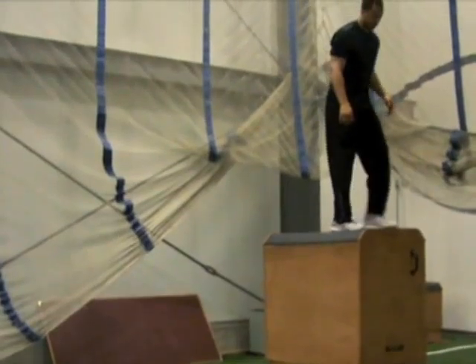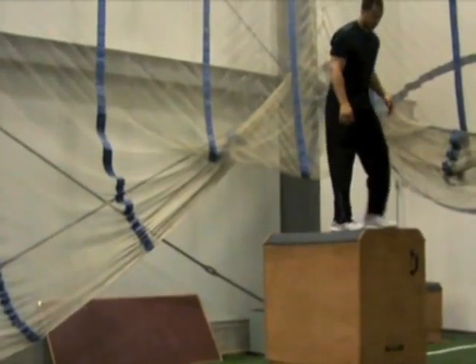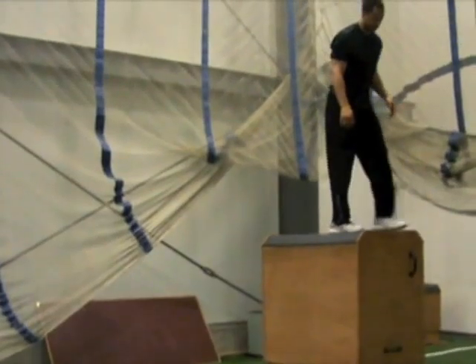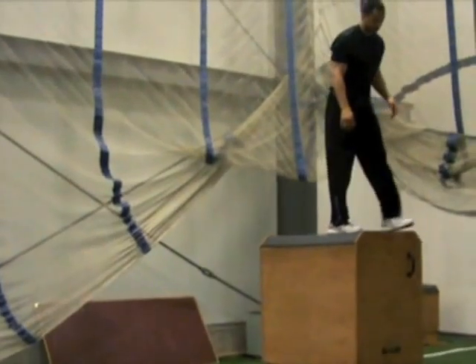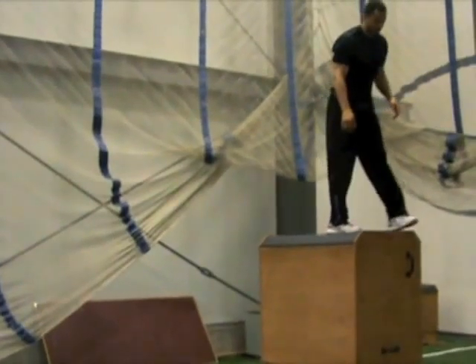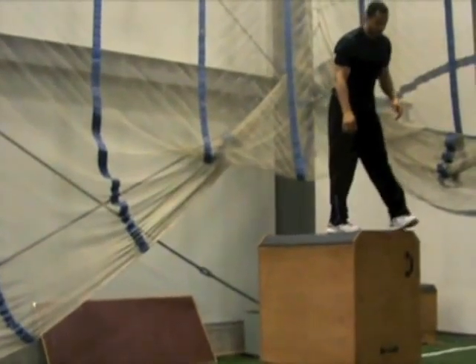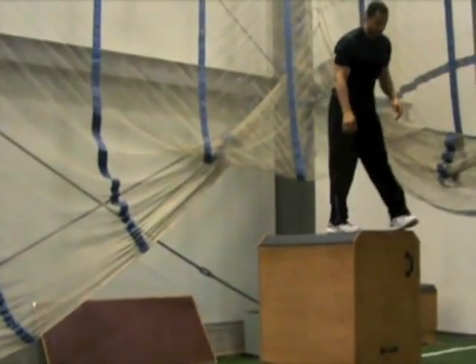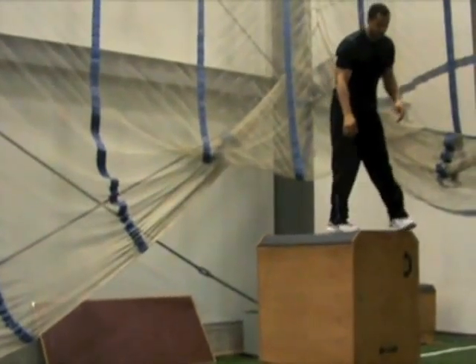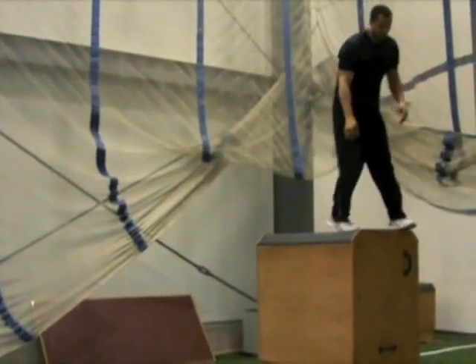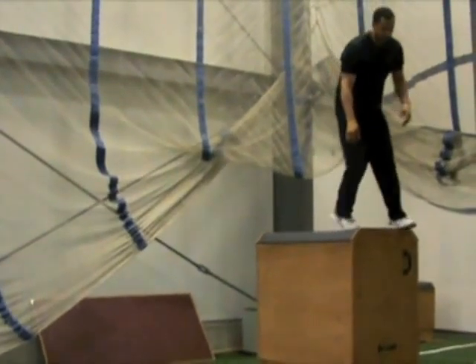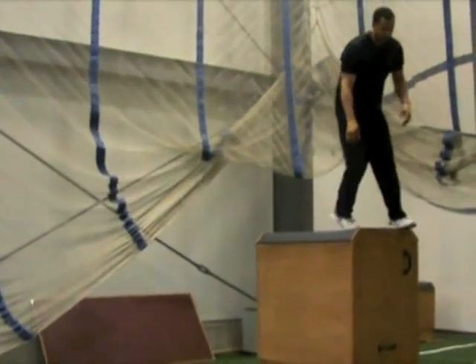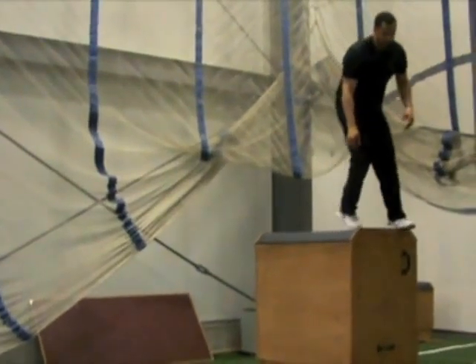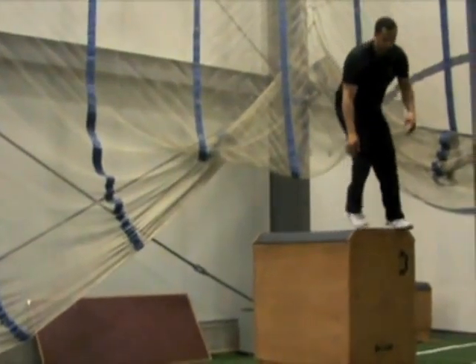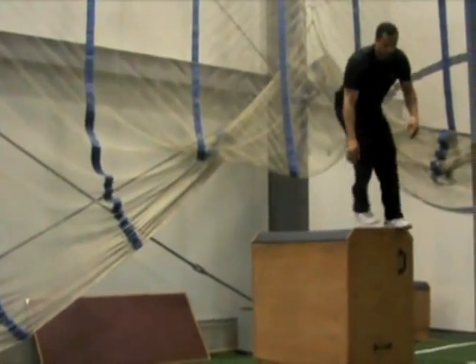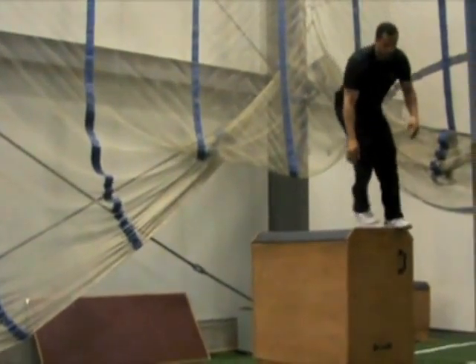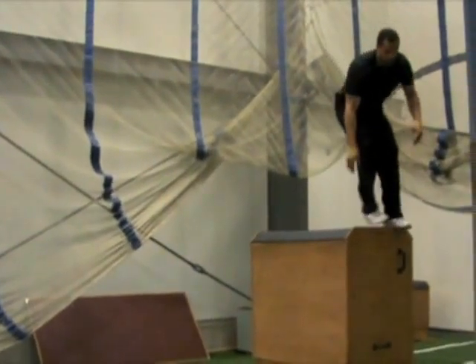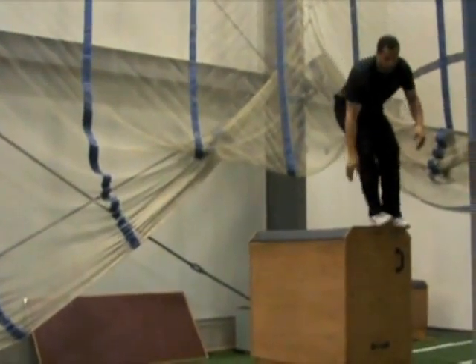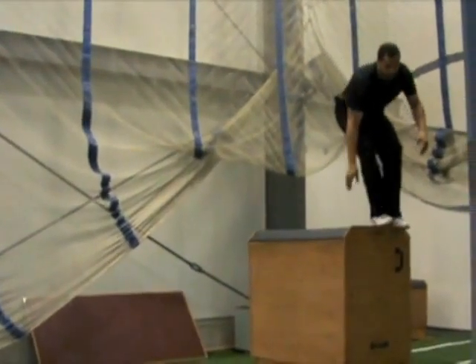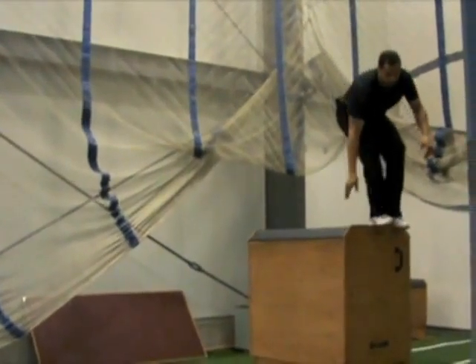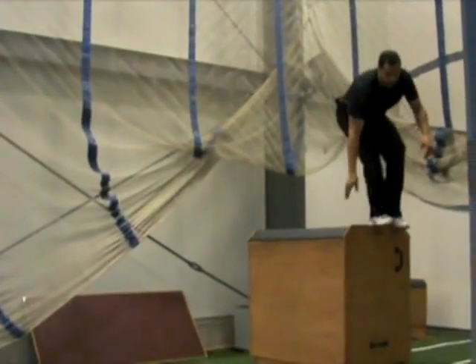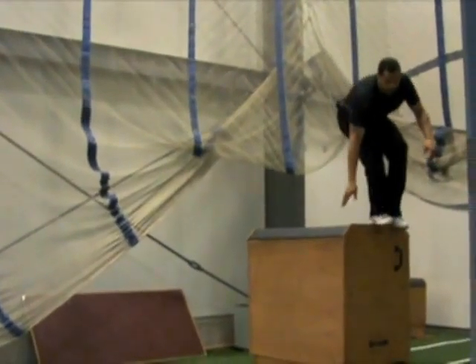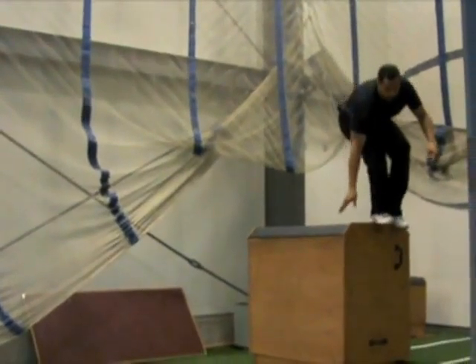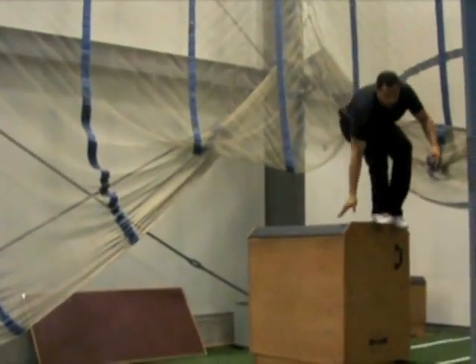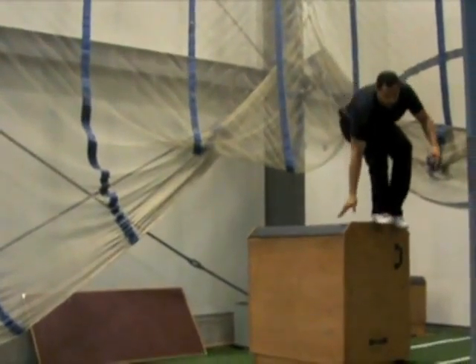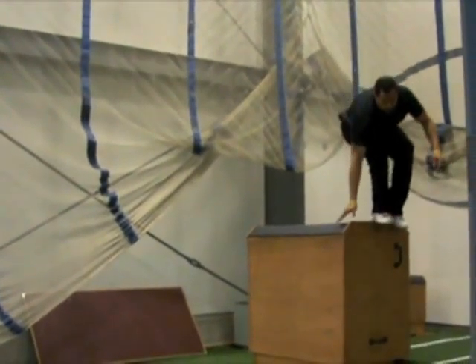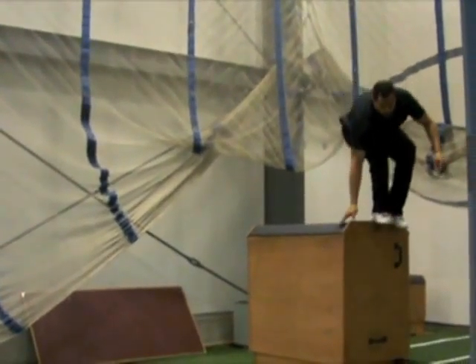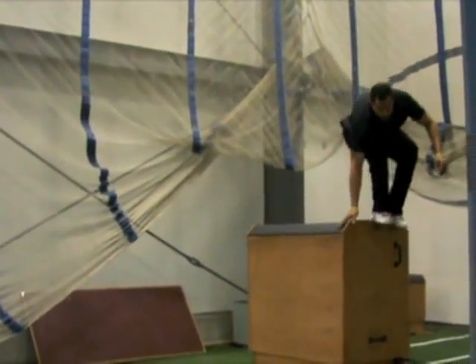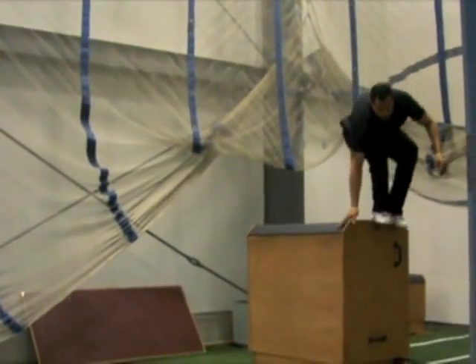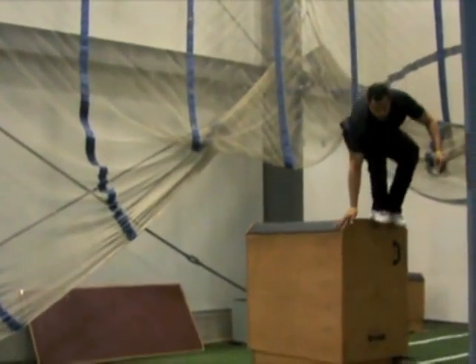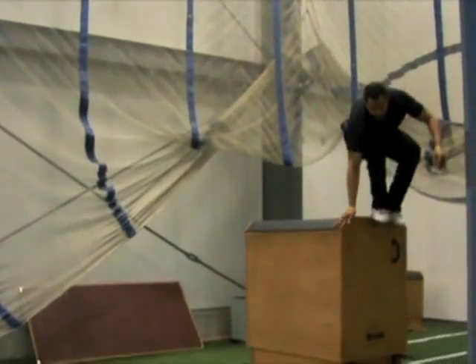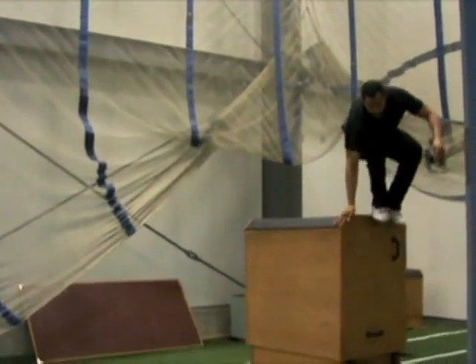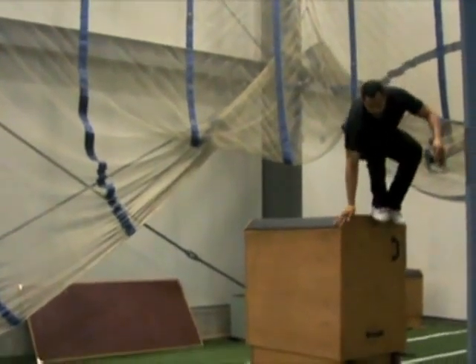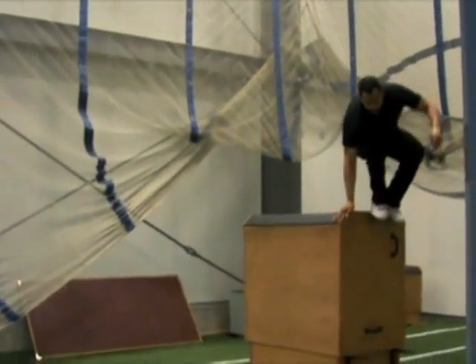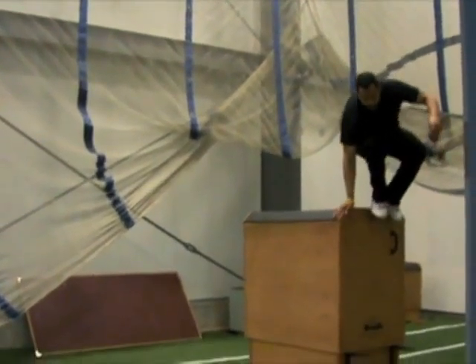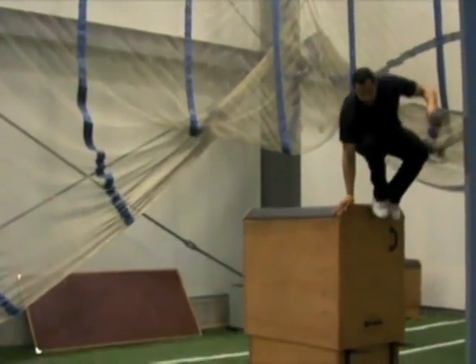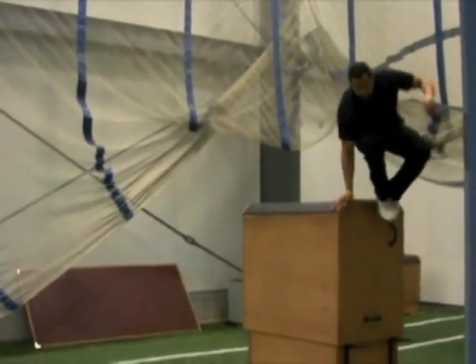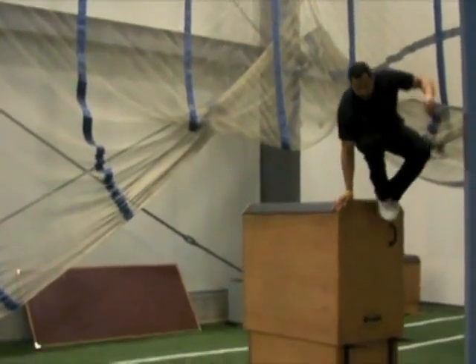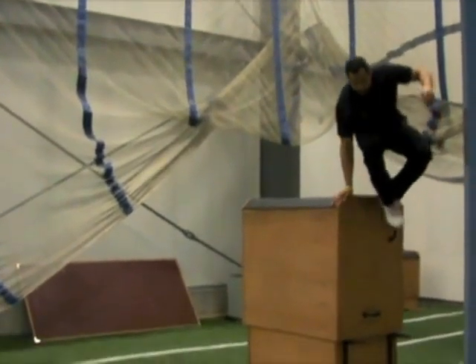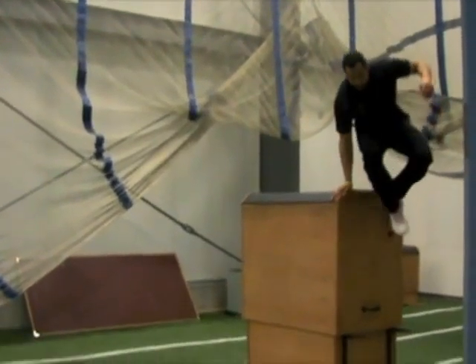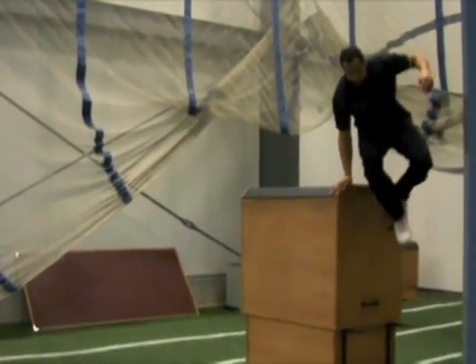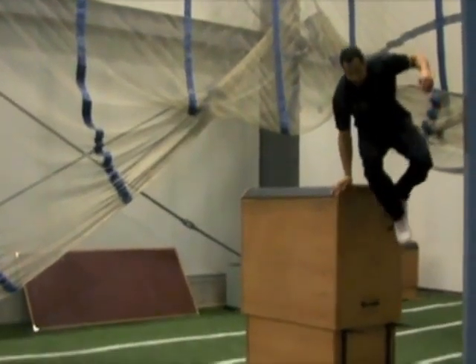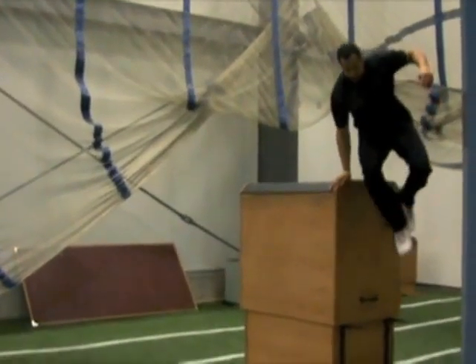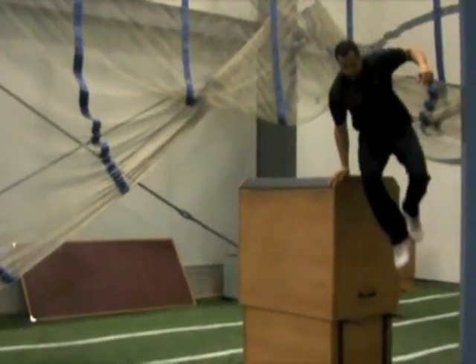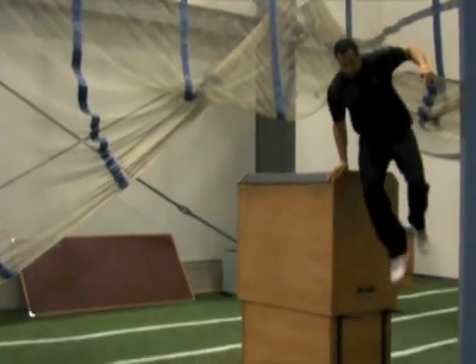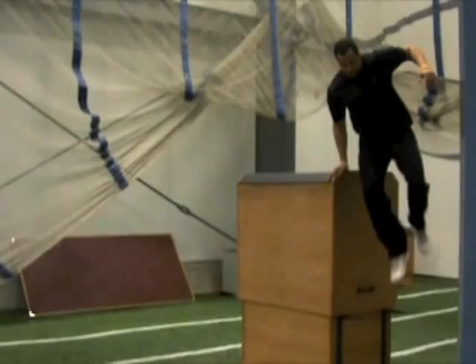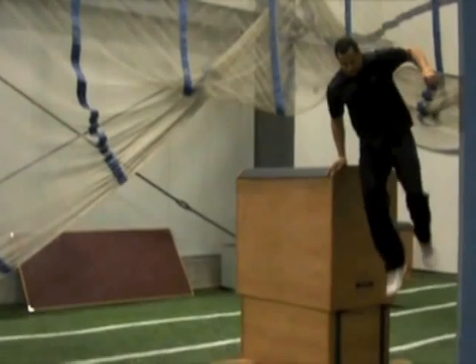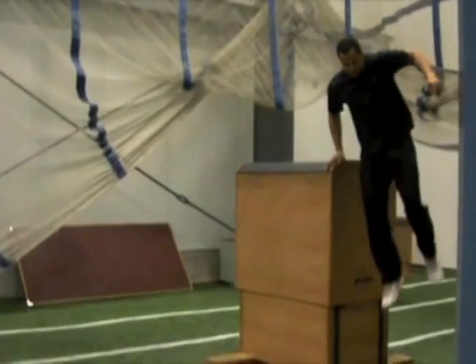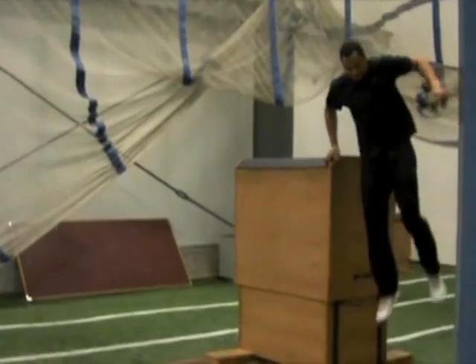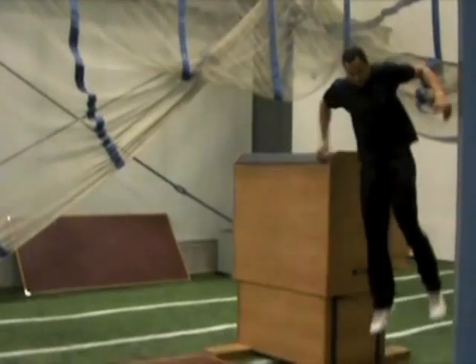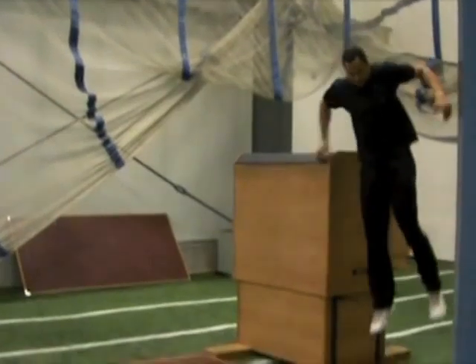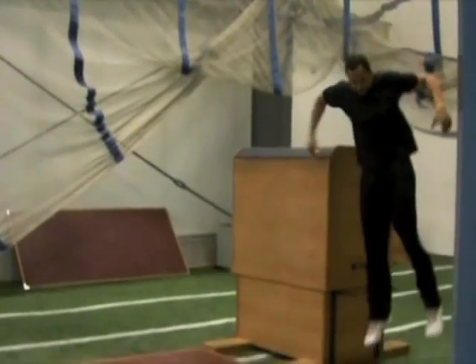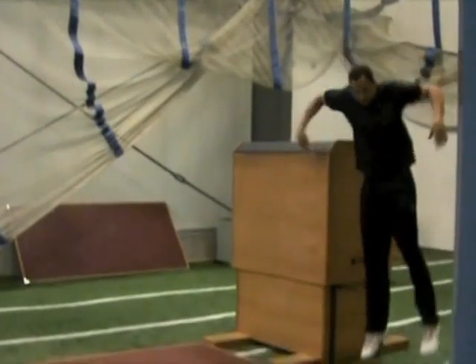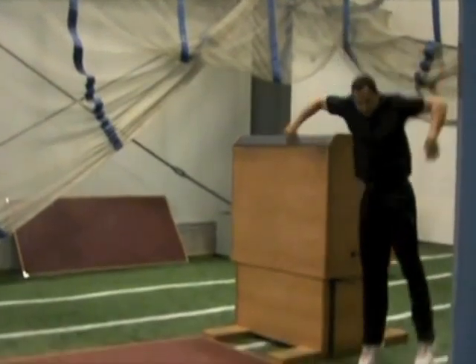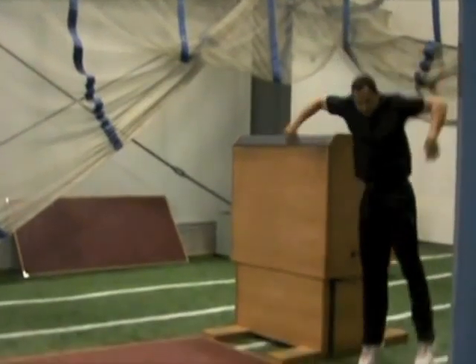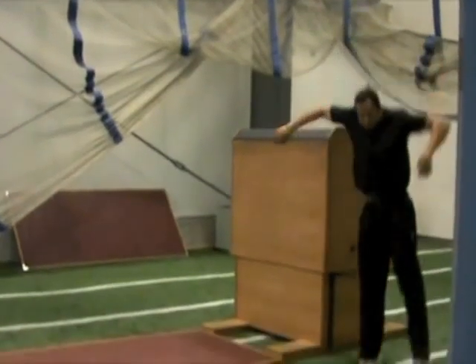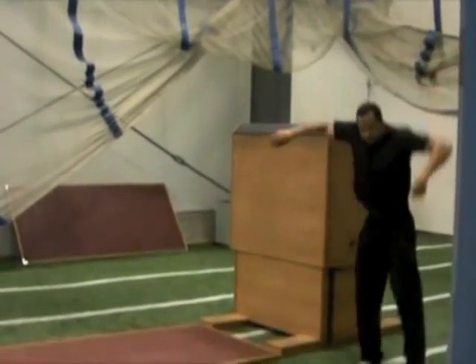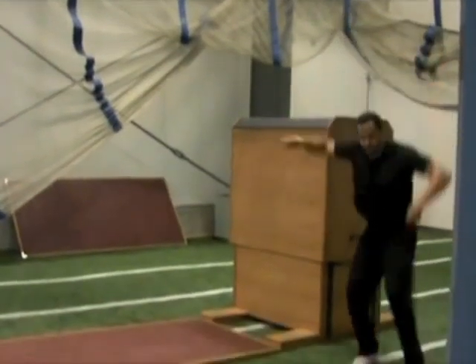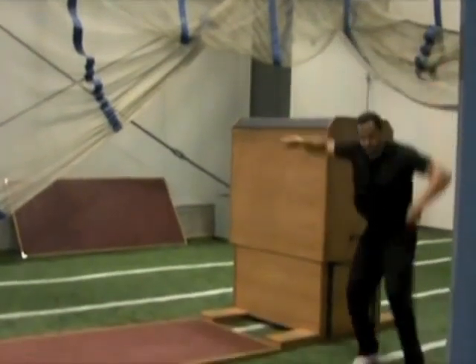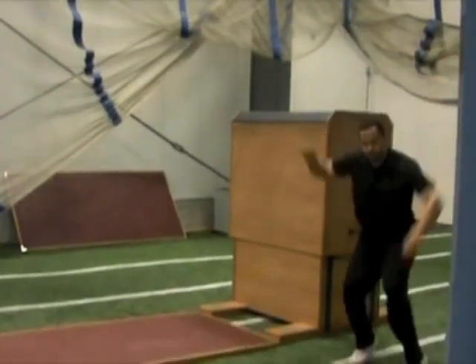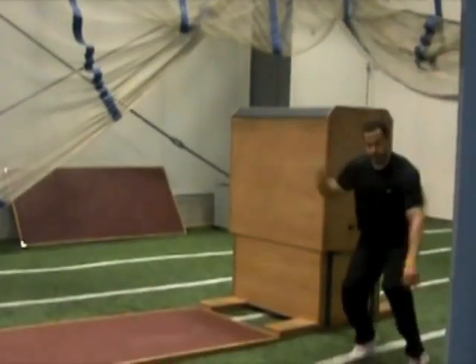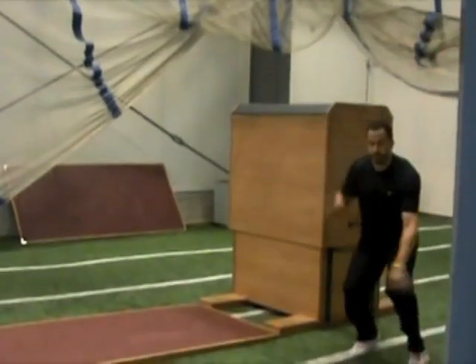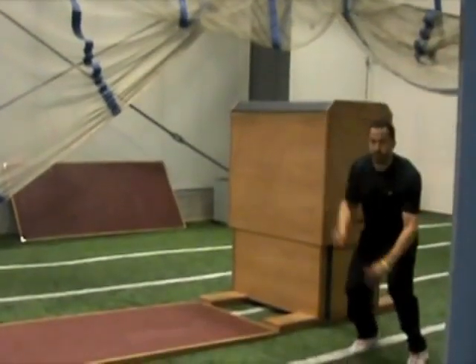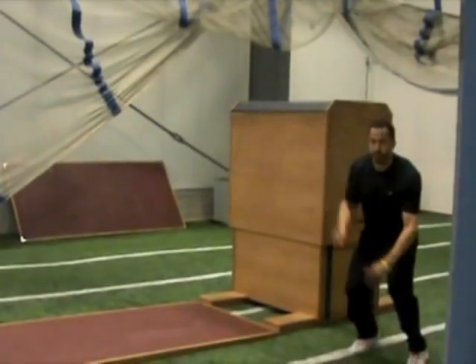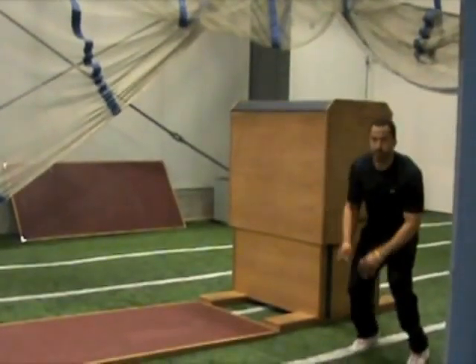66 inches translates to 5 feet 5 inches. I wouldn't mind getting up to about 5'8" before June when we start camp.